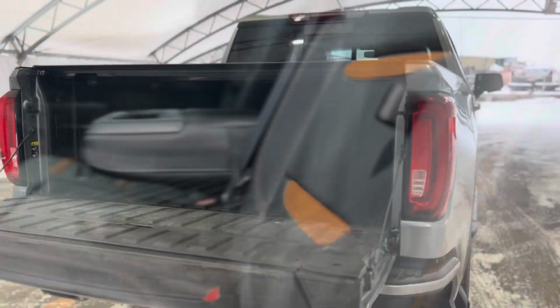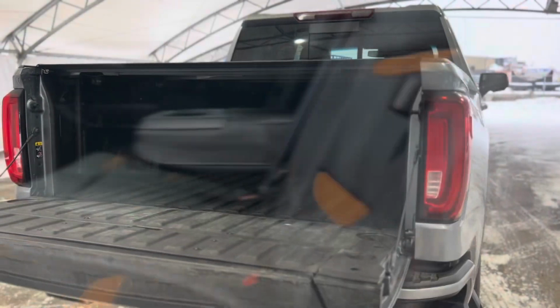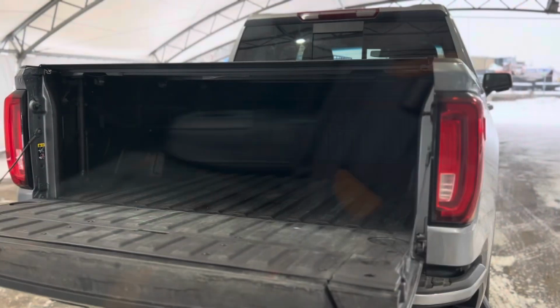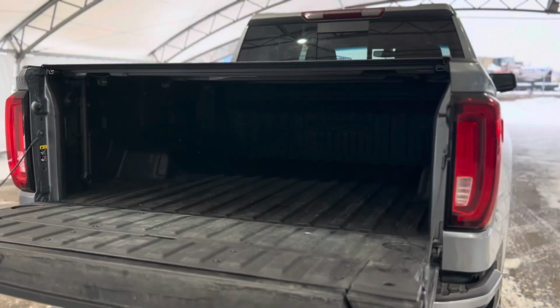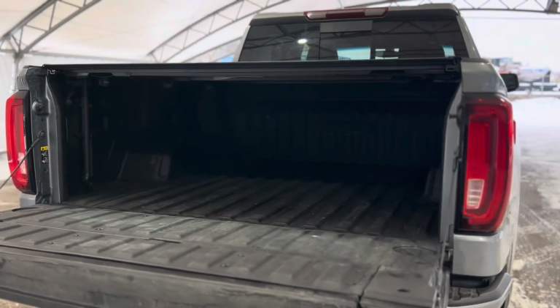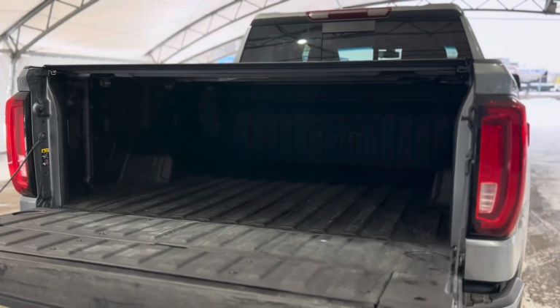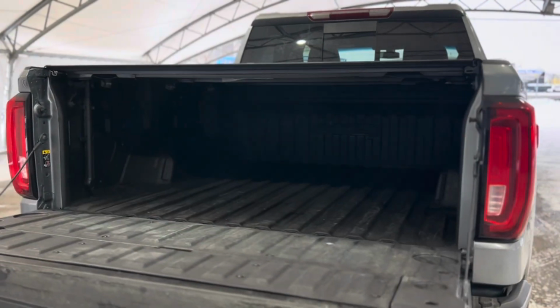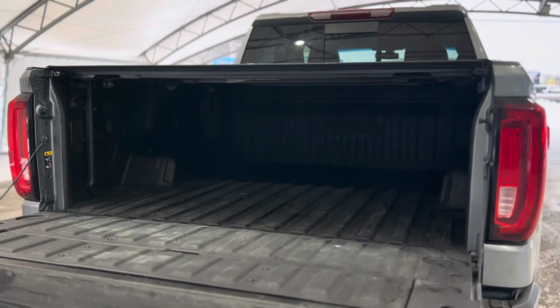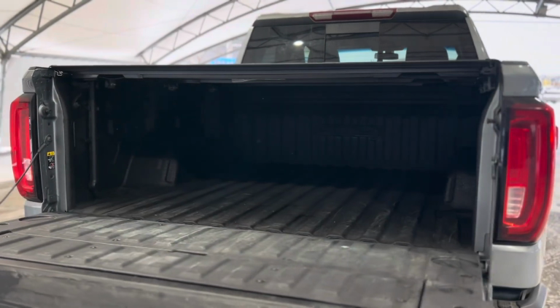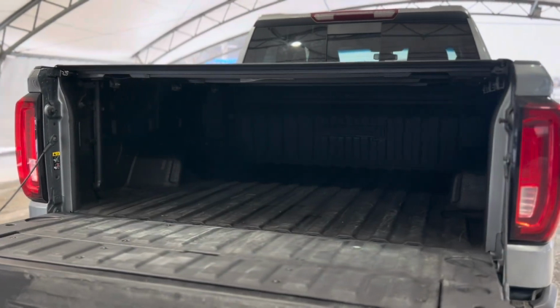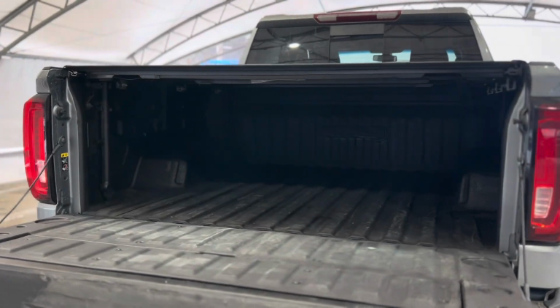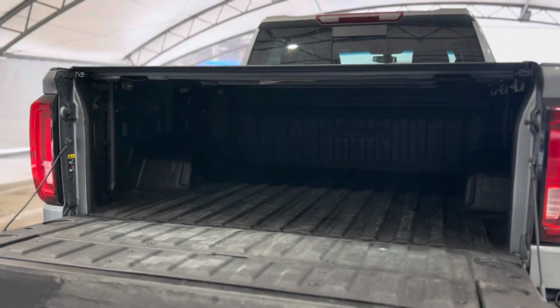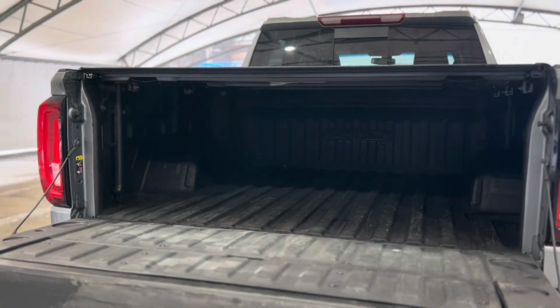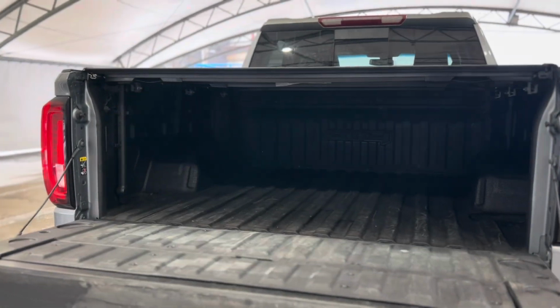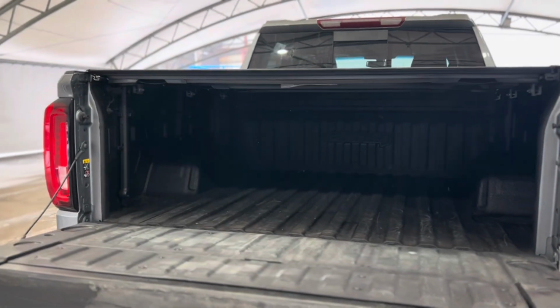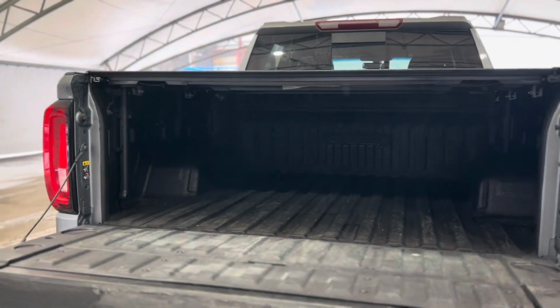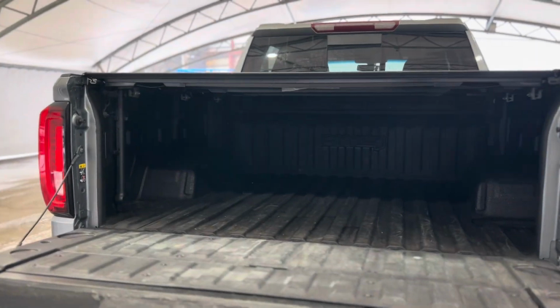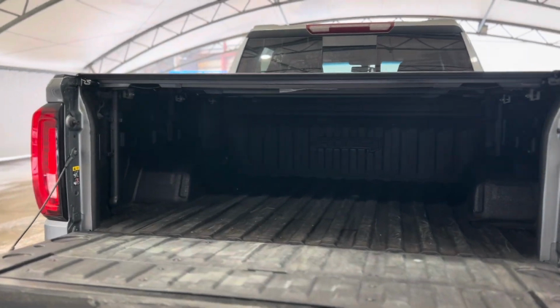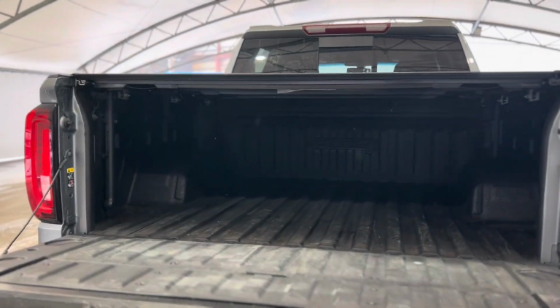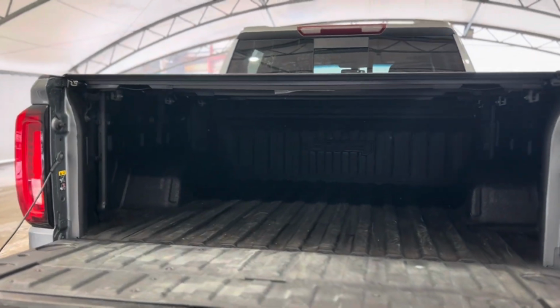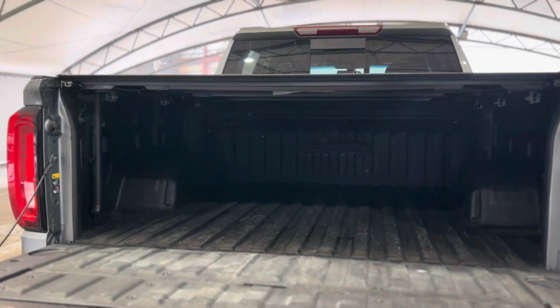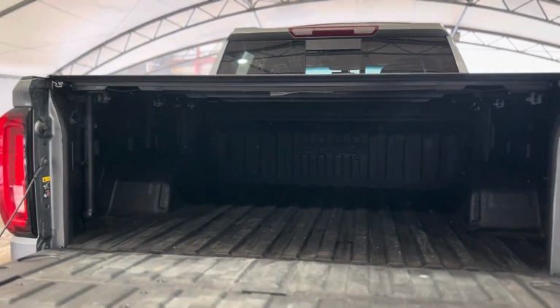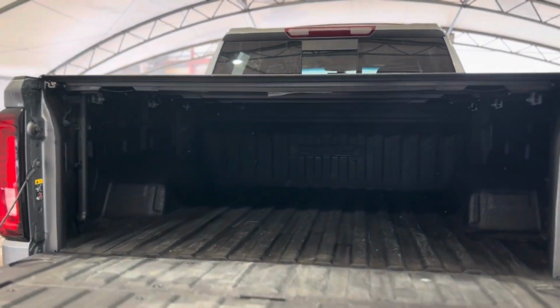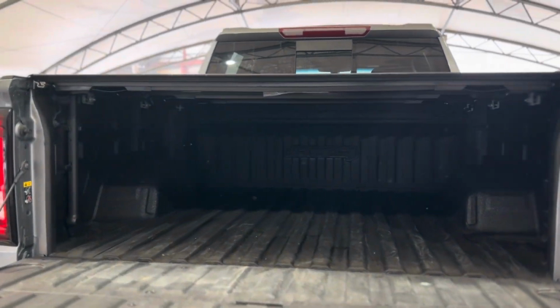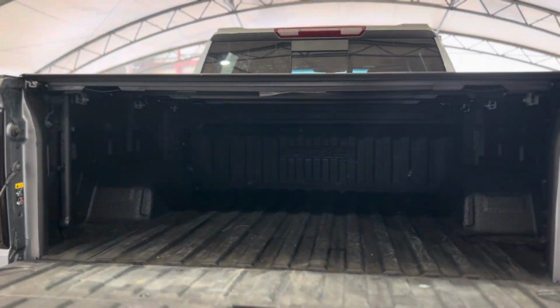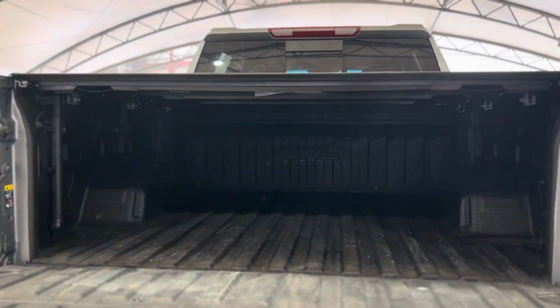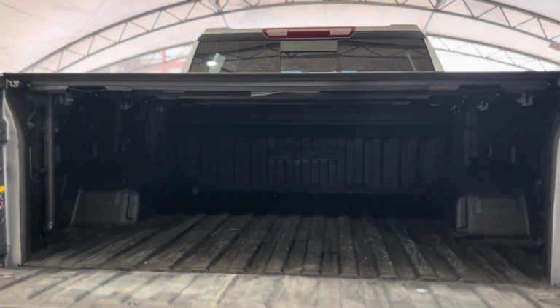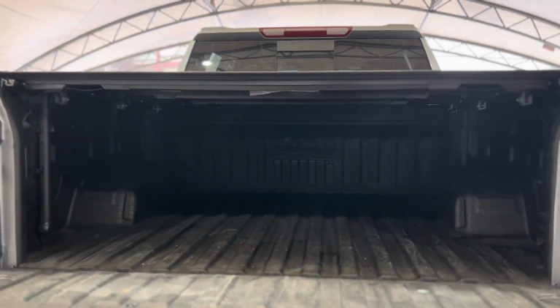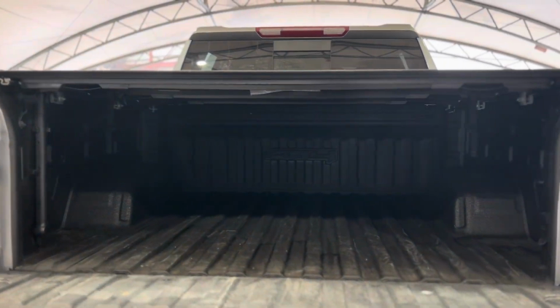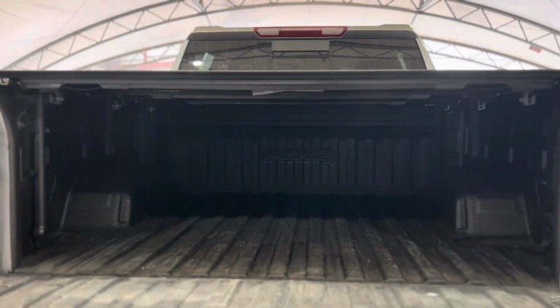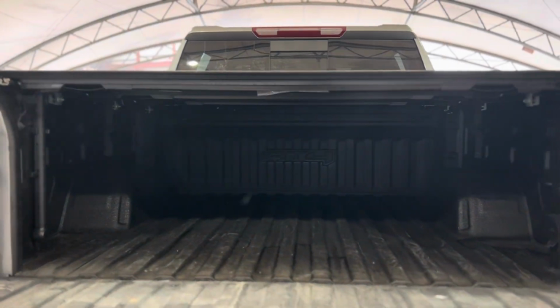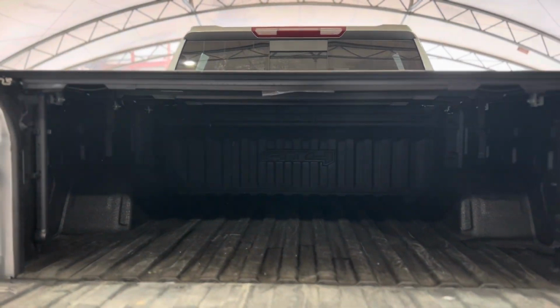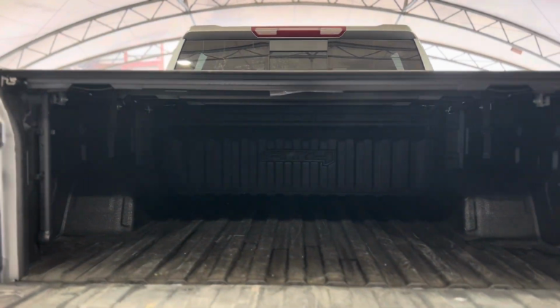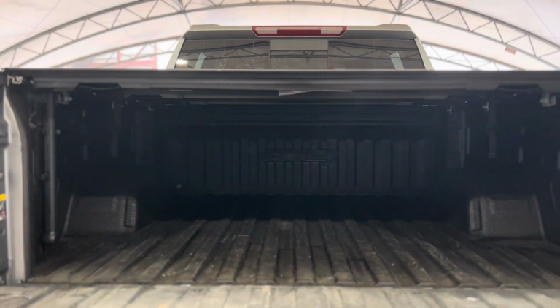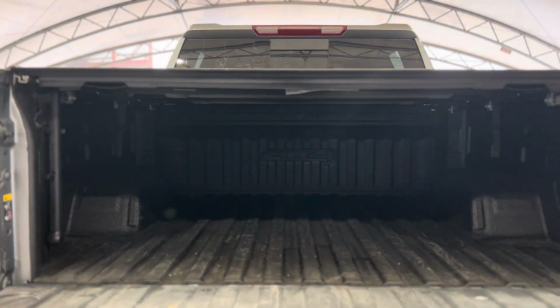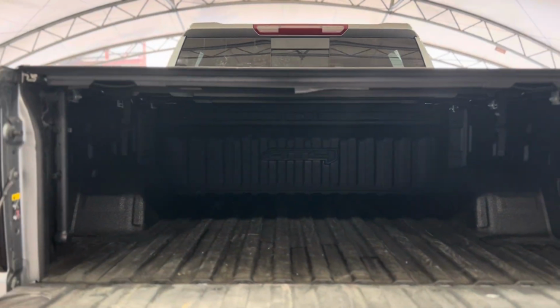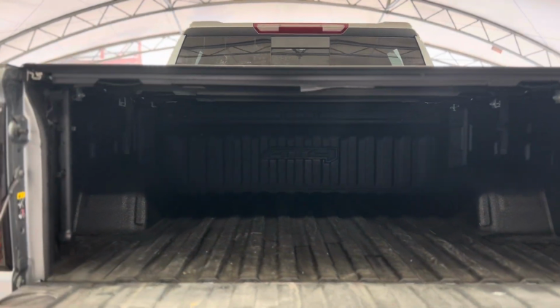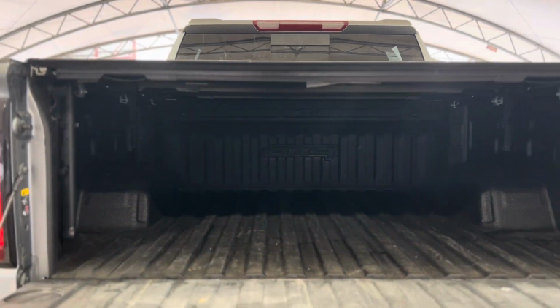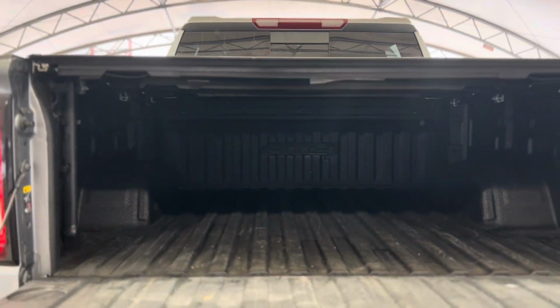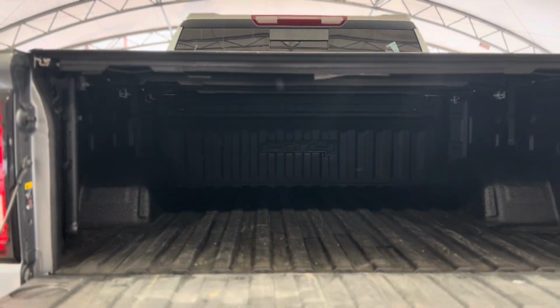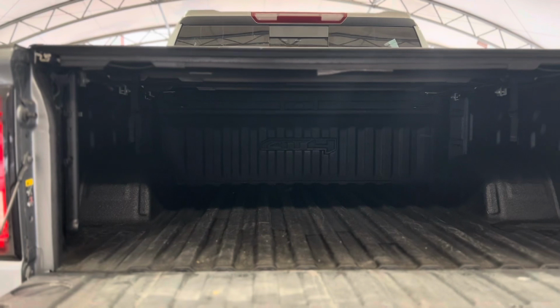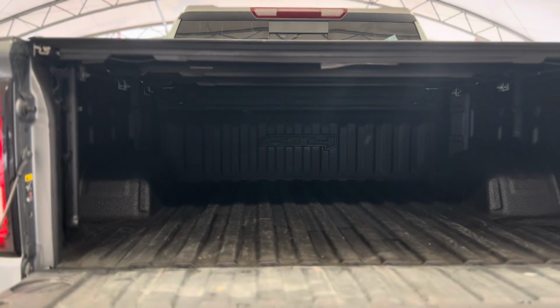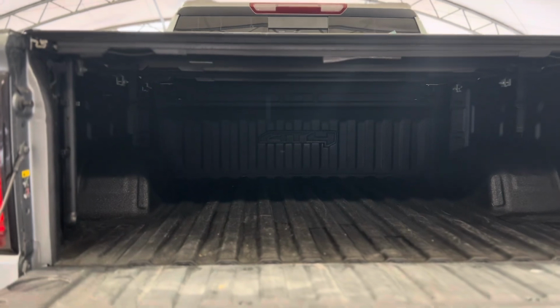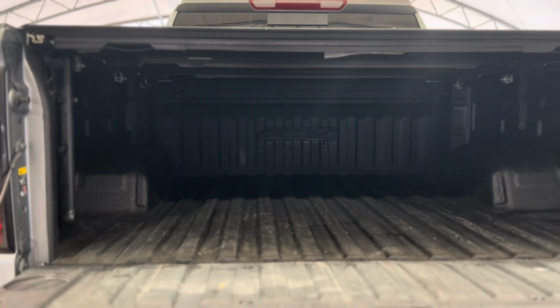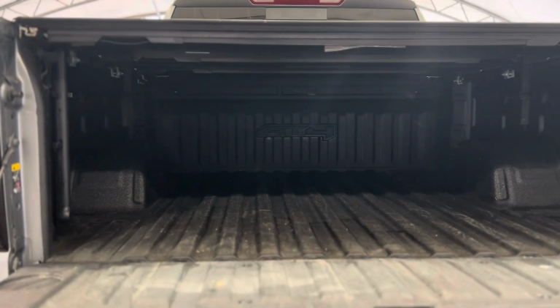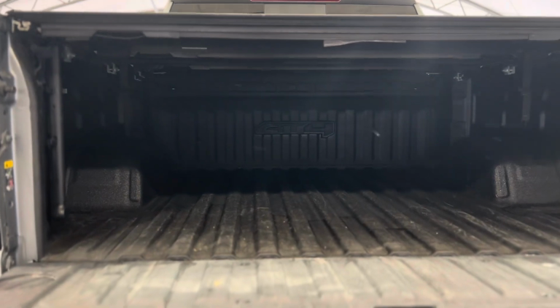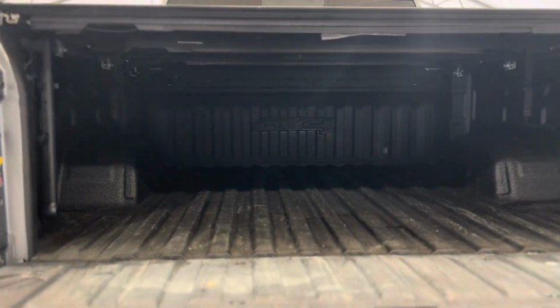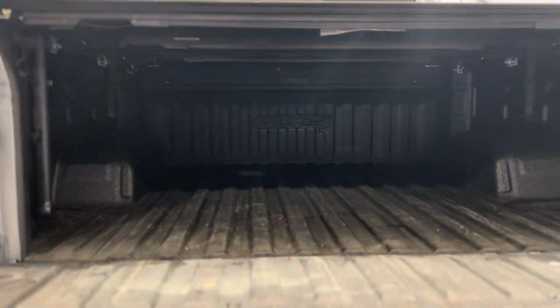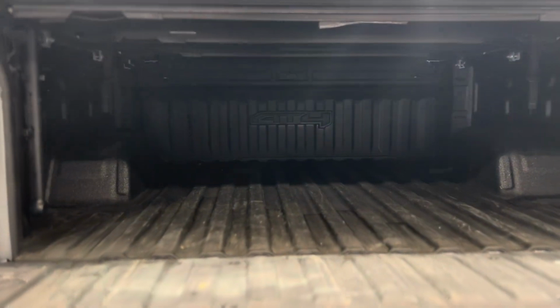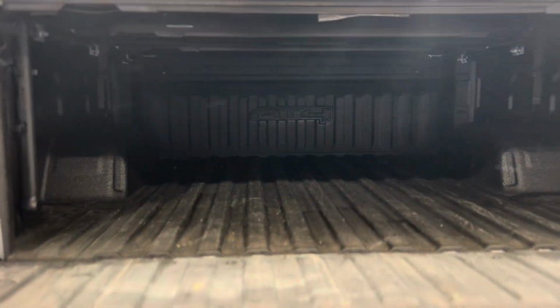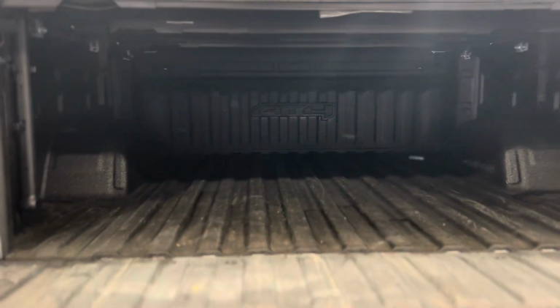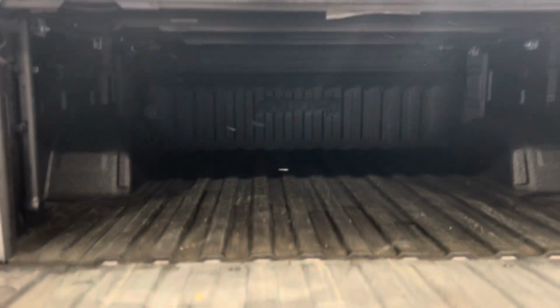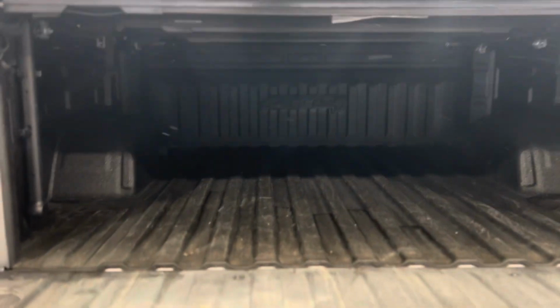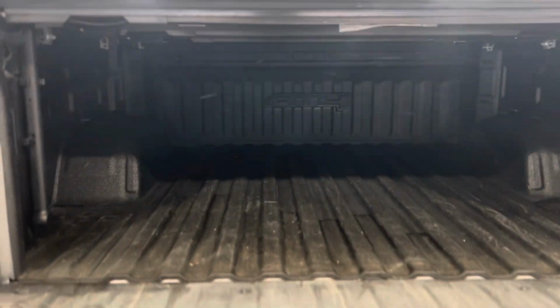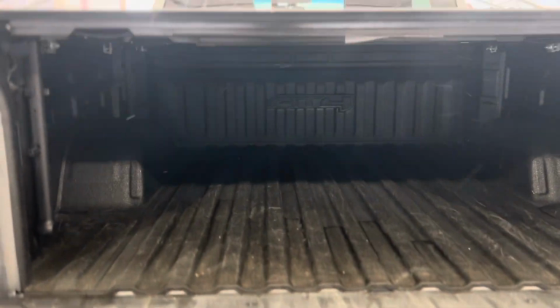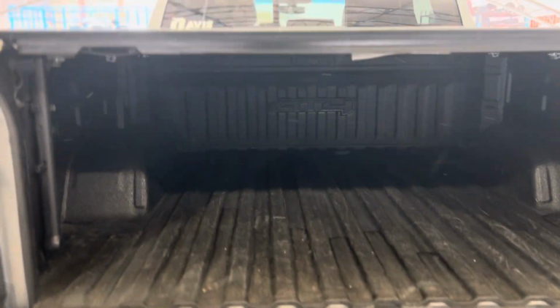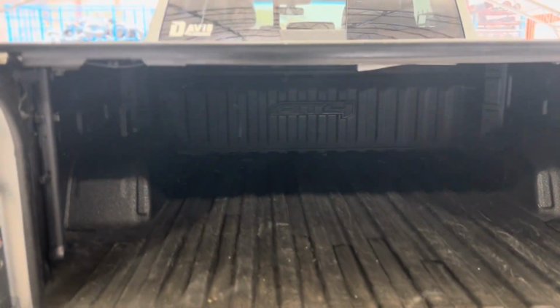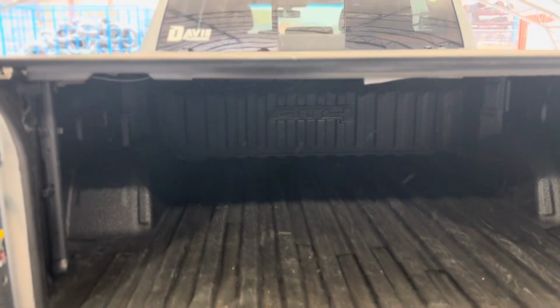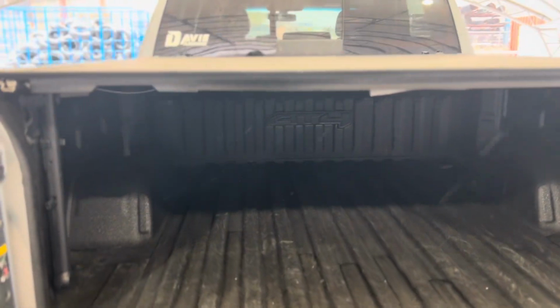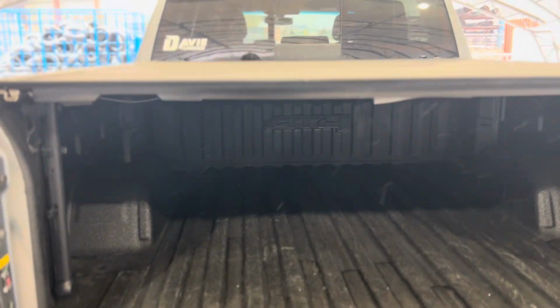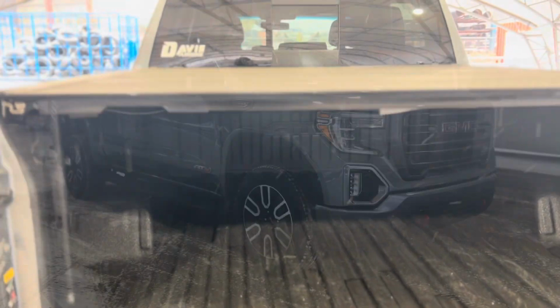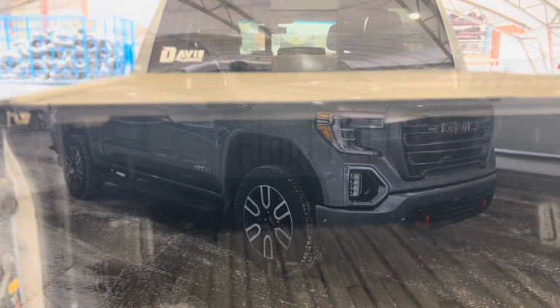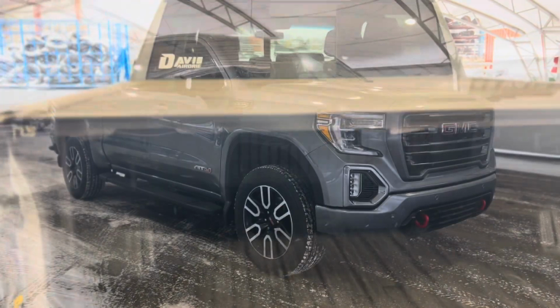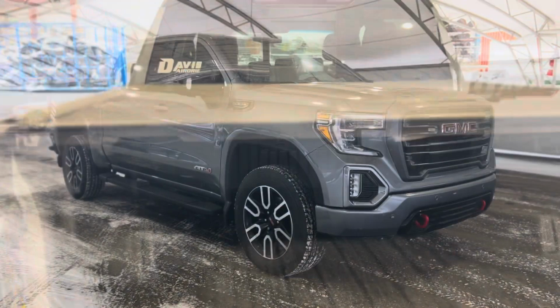Another step to the very back reveals the bed area, and as you can see there's tons of space — it's bed lined and there's a nice tonneau cover.